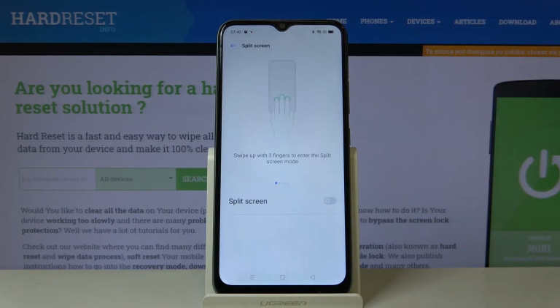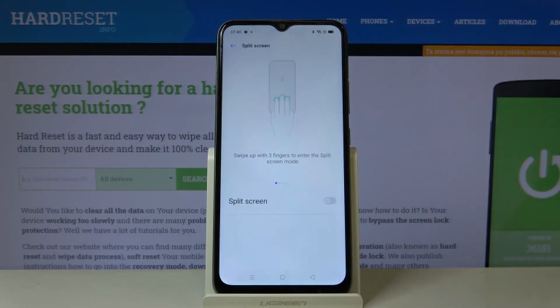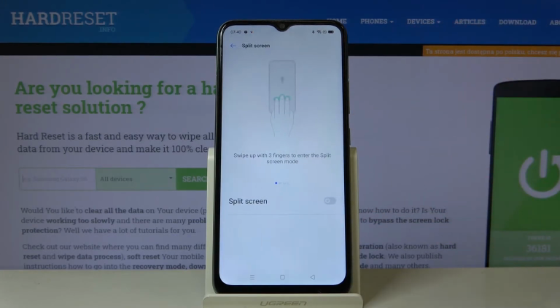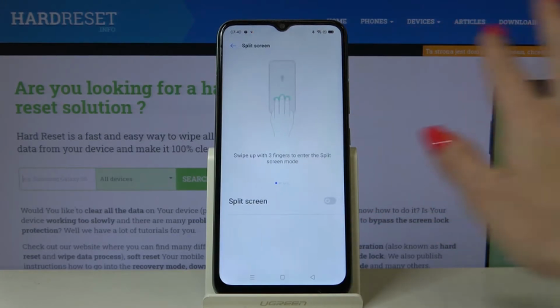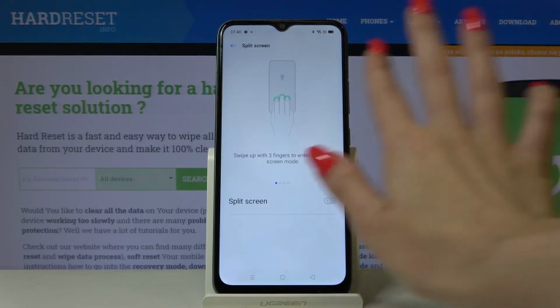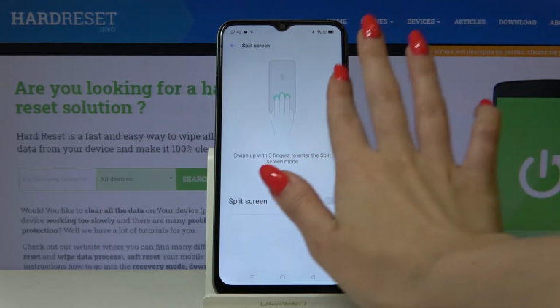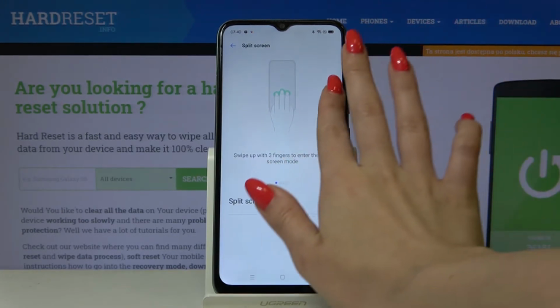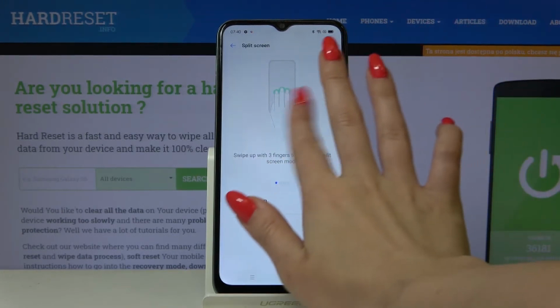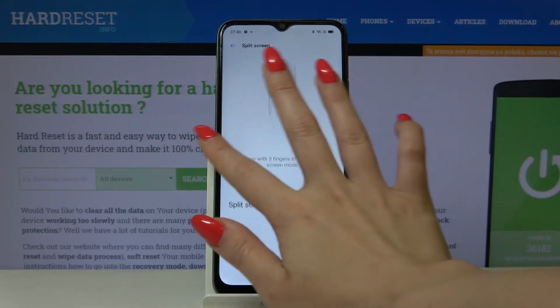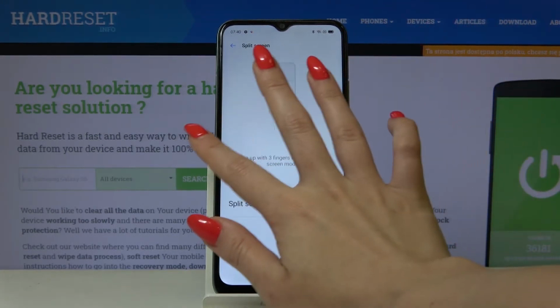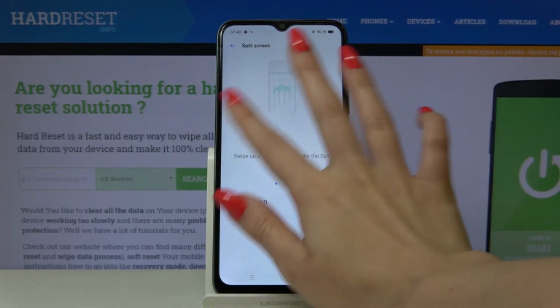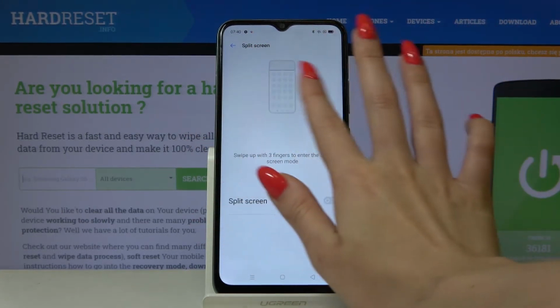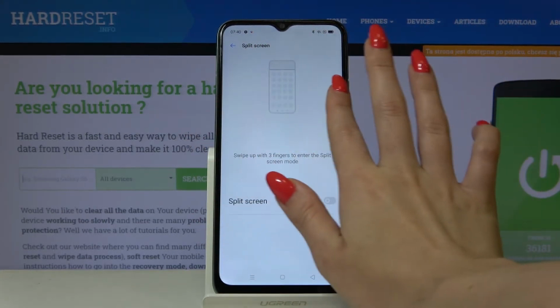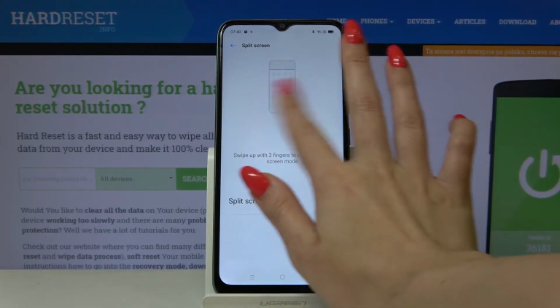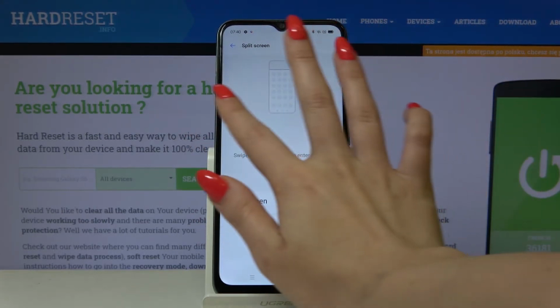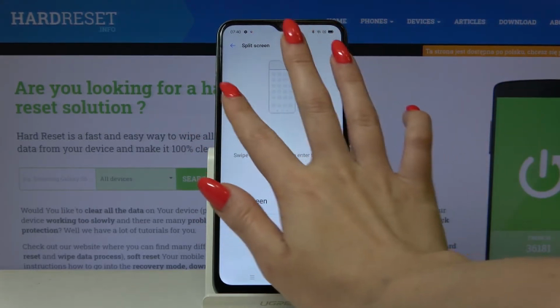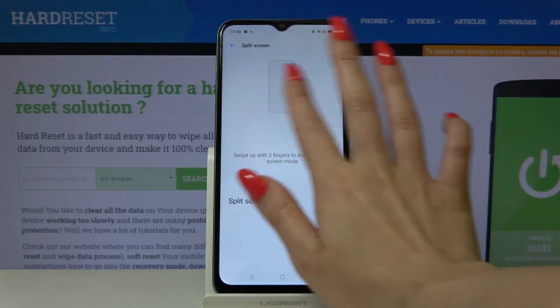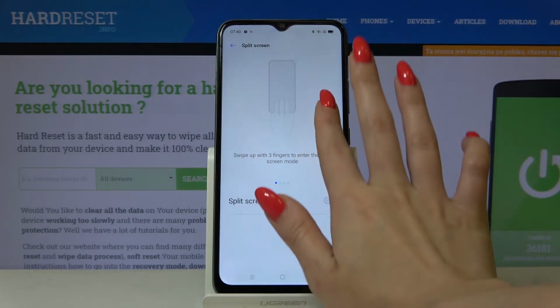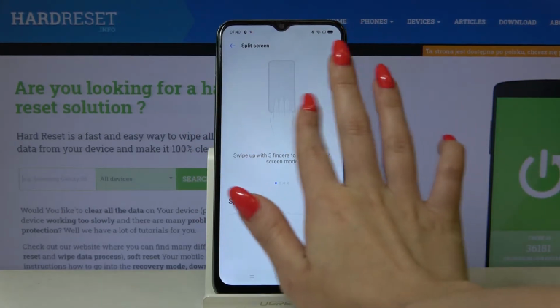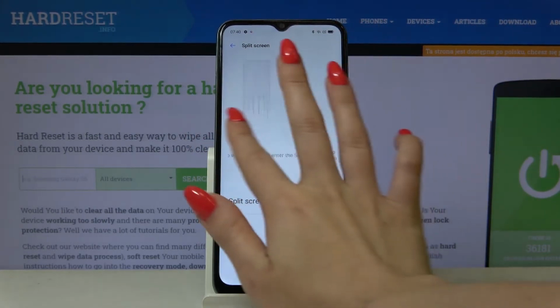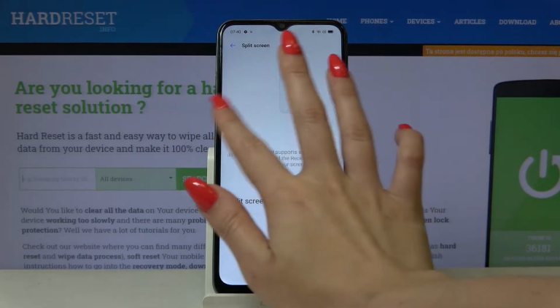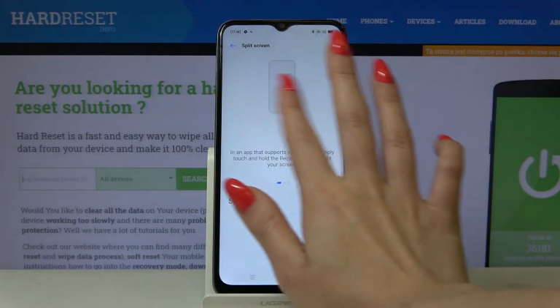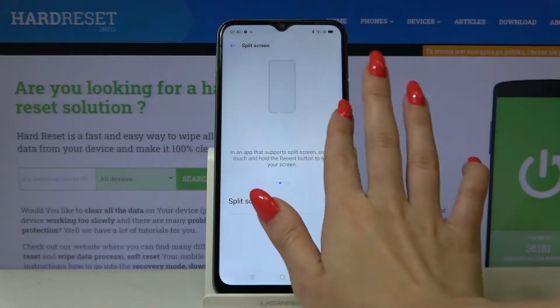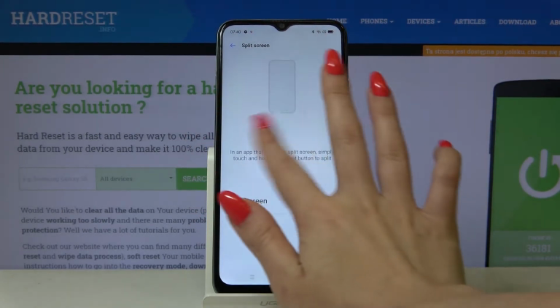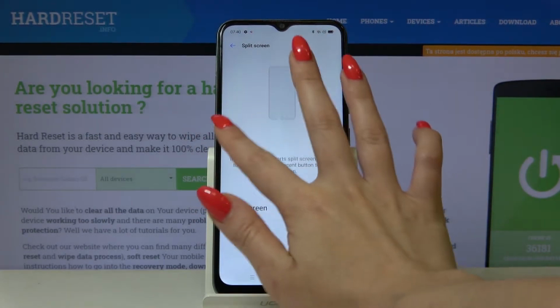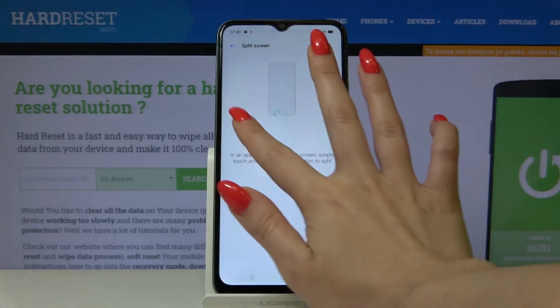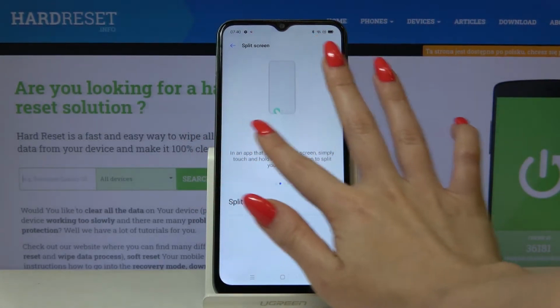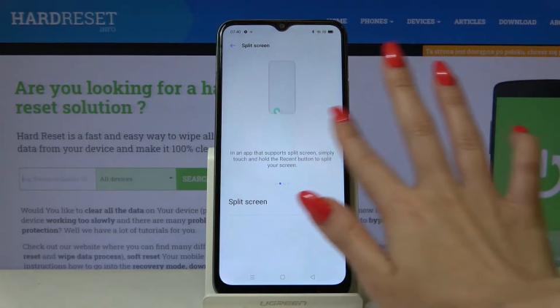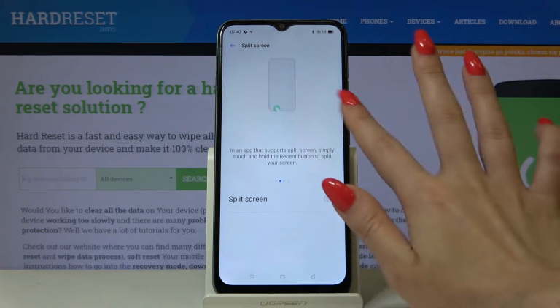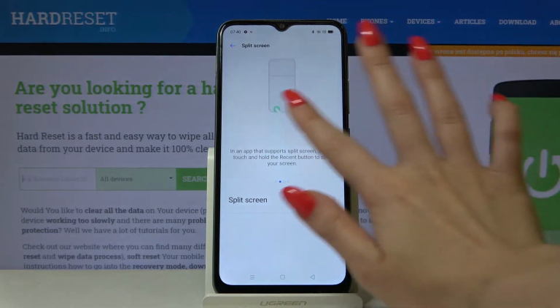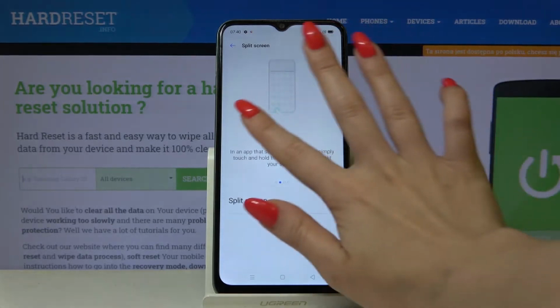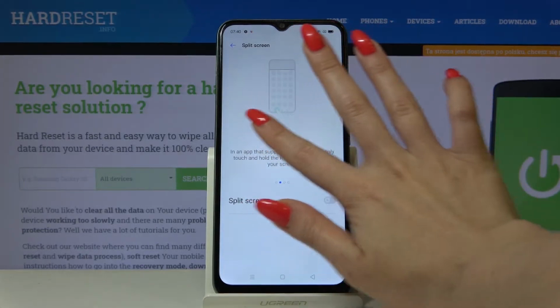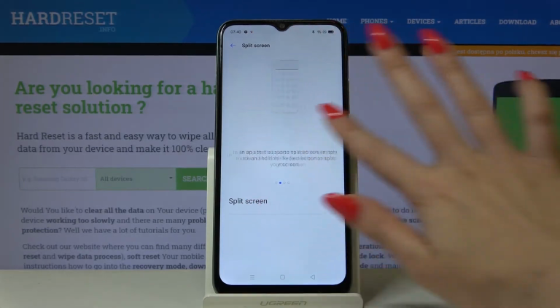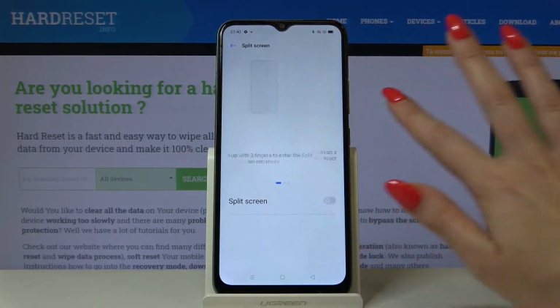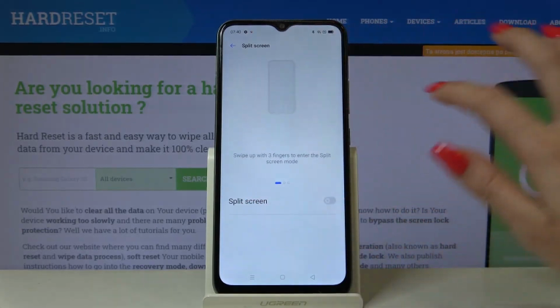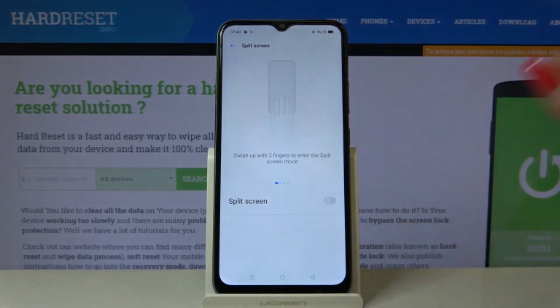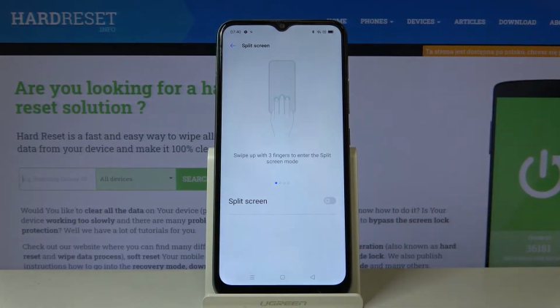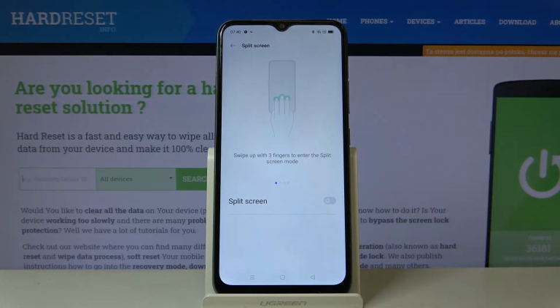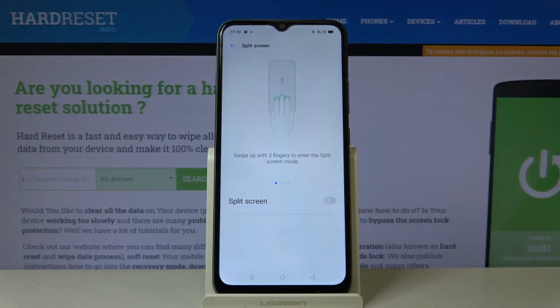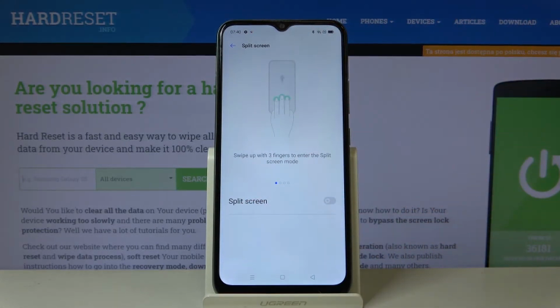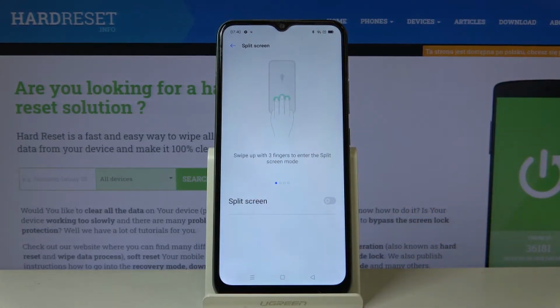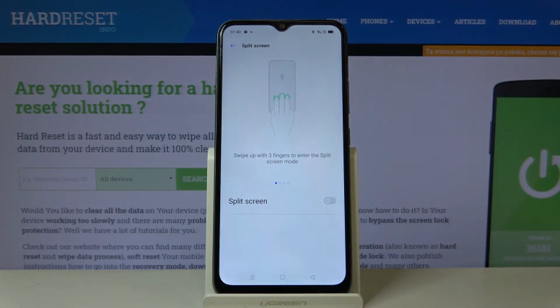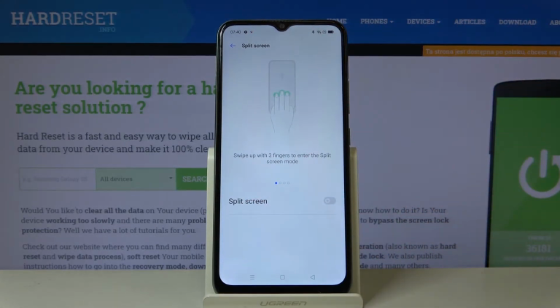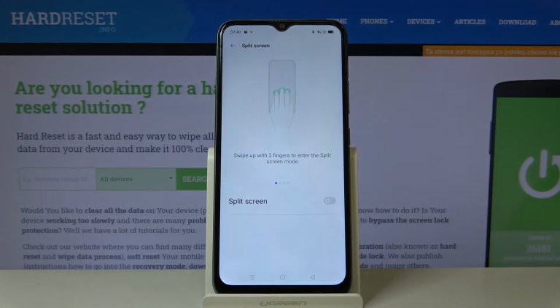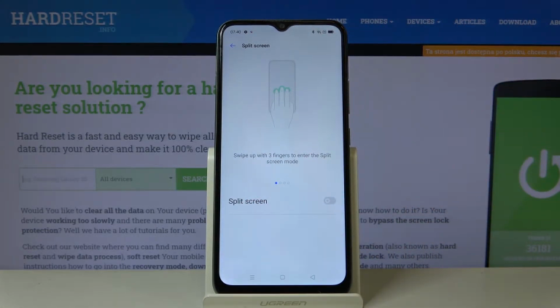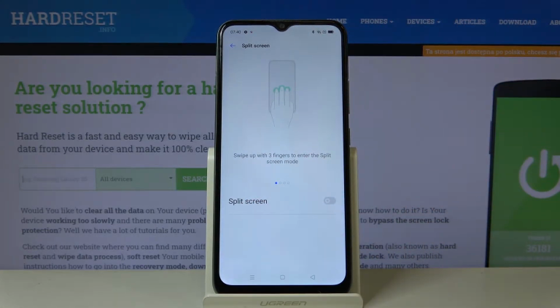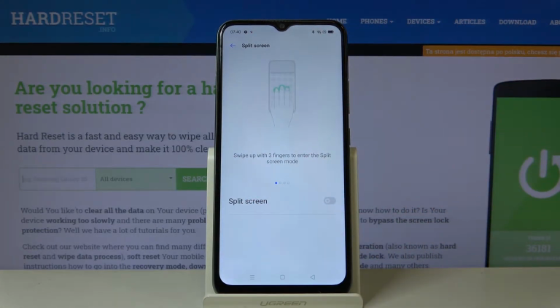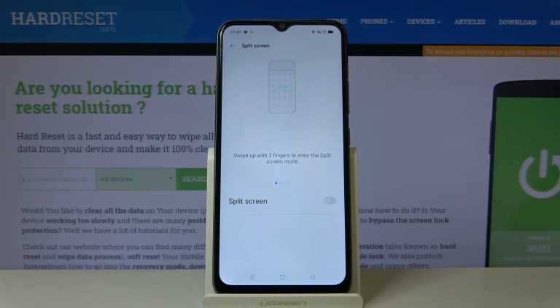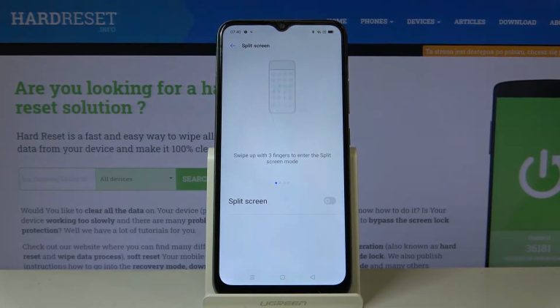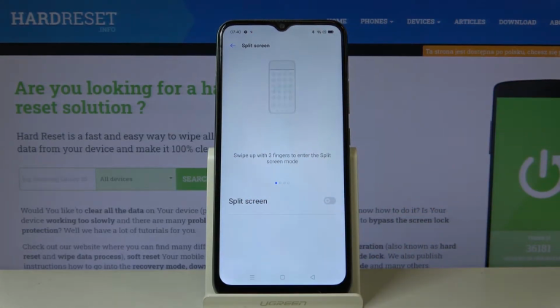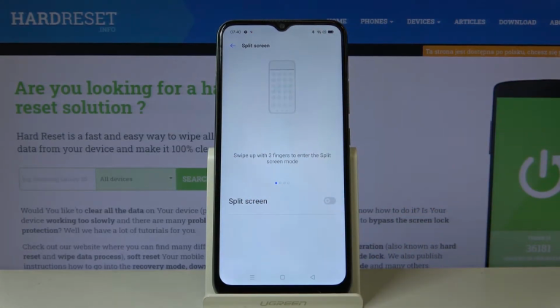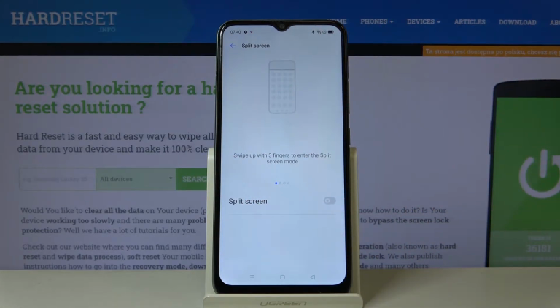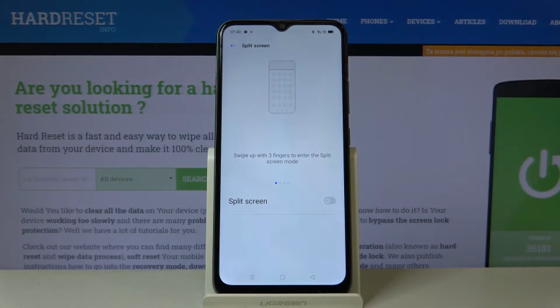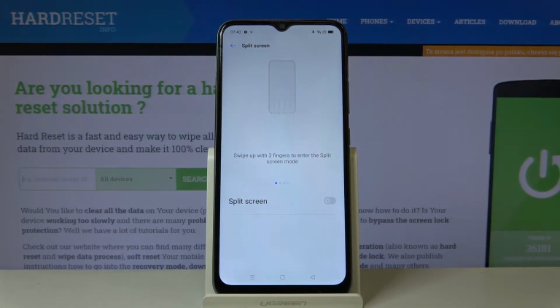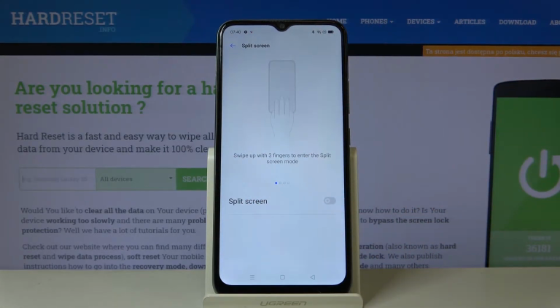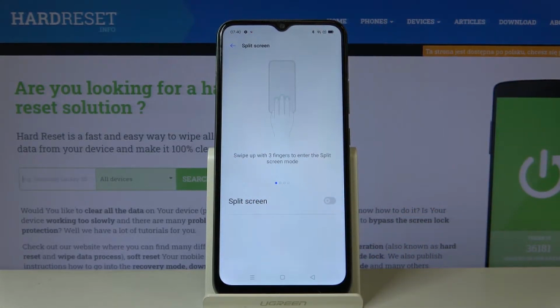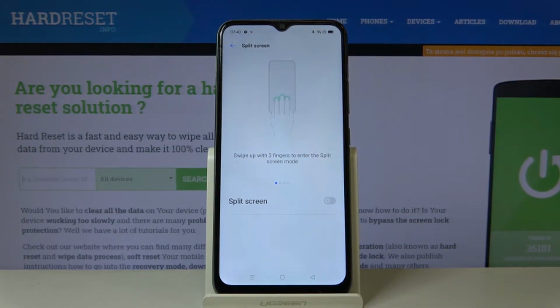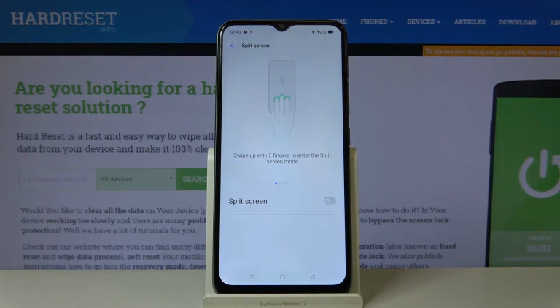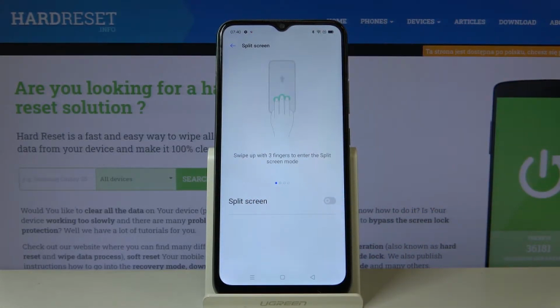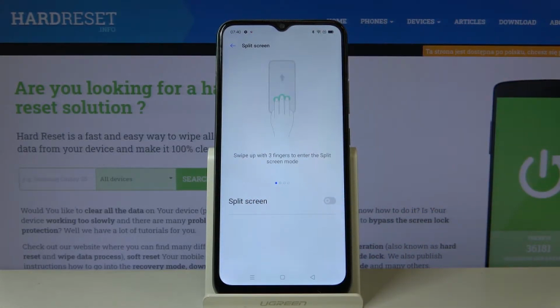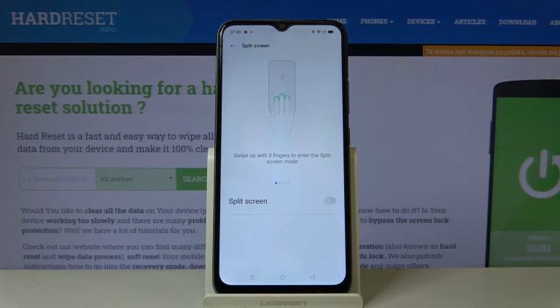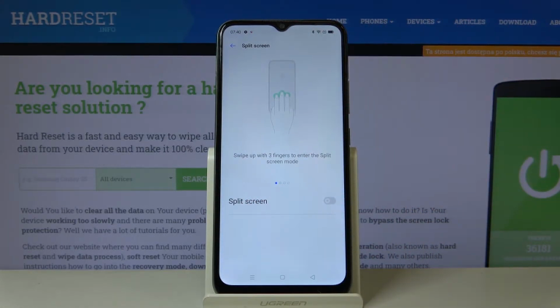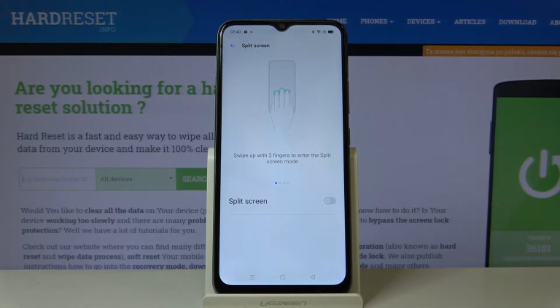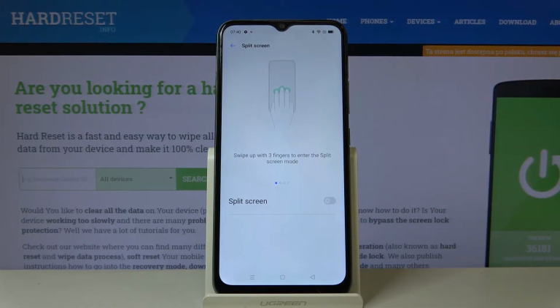You have different ways how to do it over here, but I will go with the first one, so I have to swipe up with 3 fingers to enter this mode.